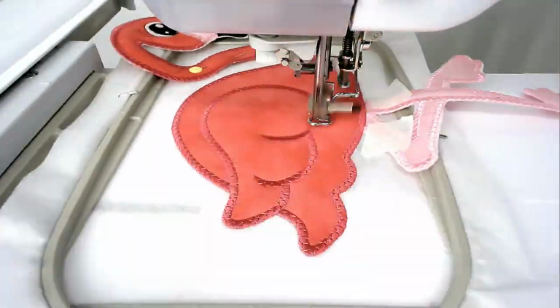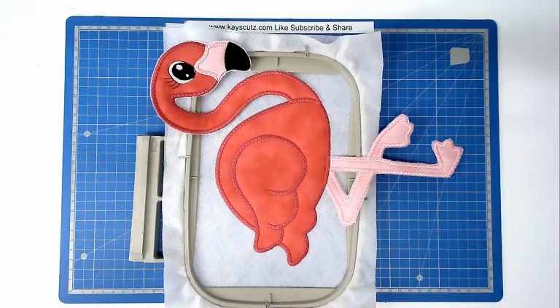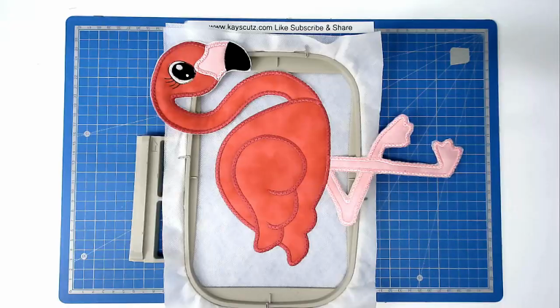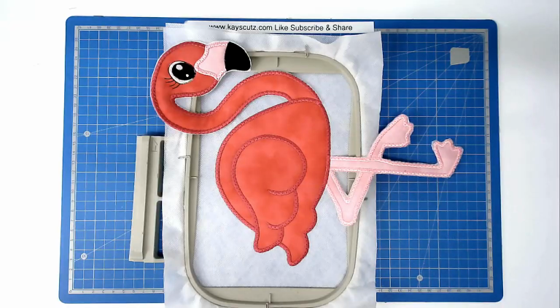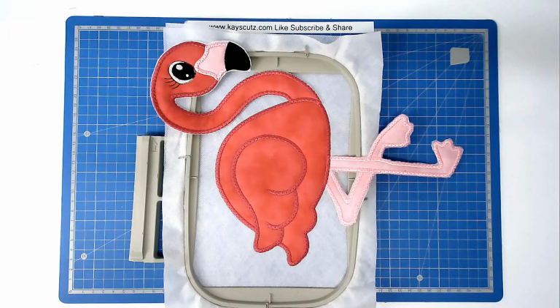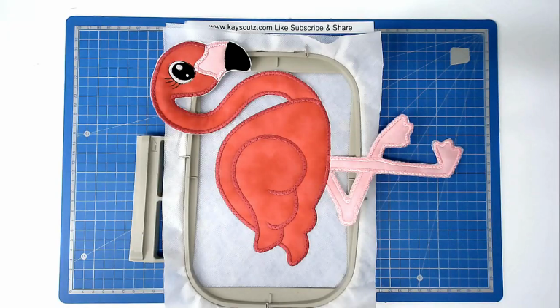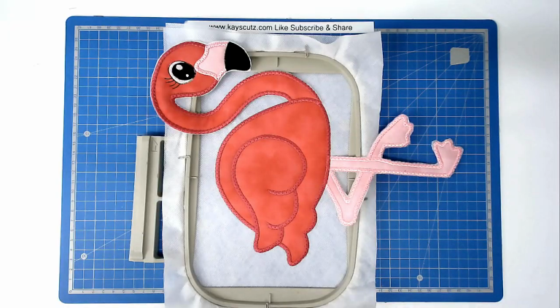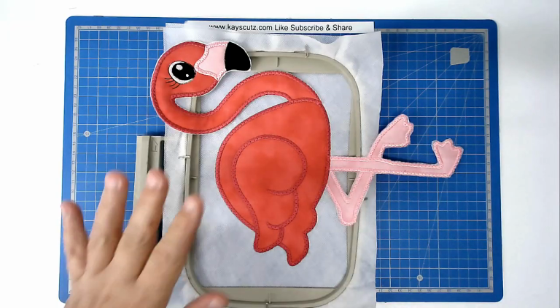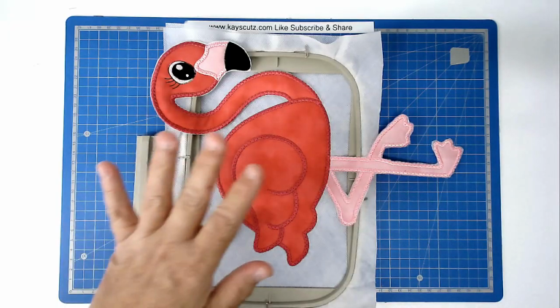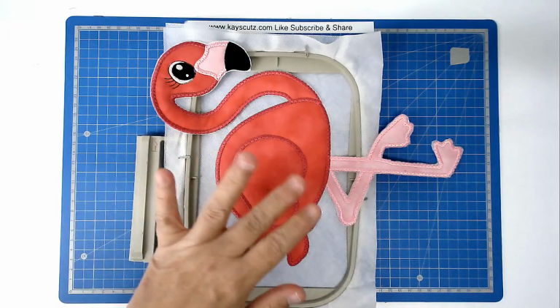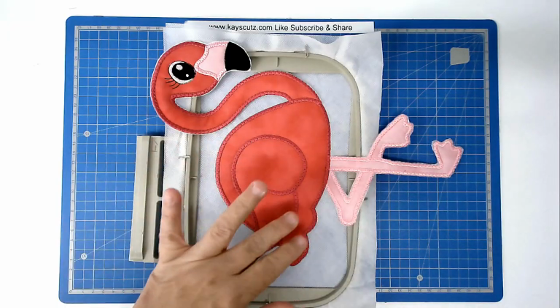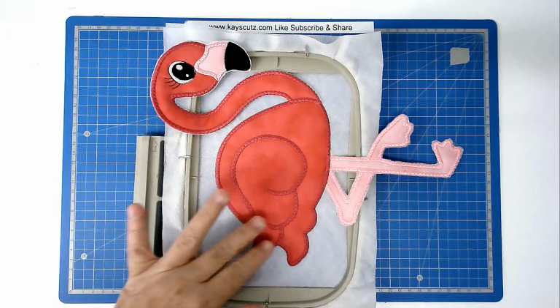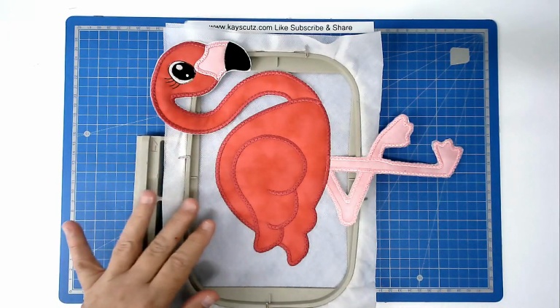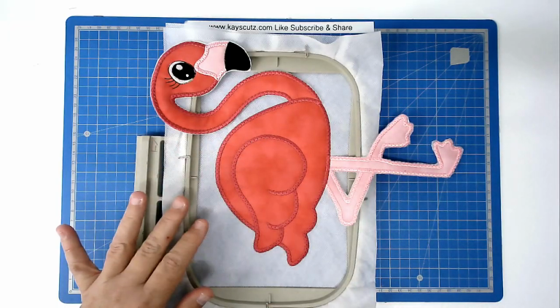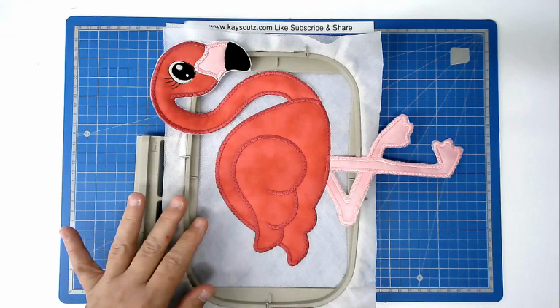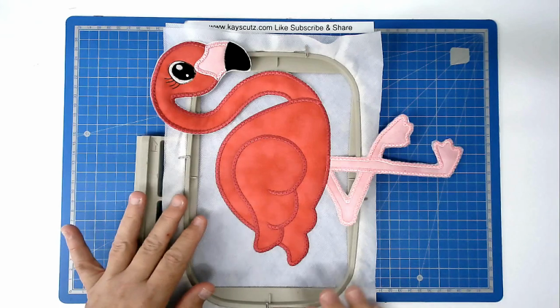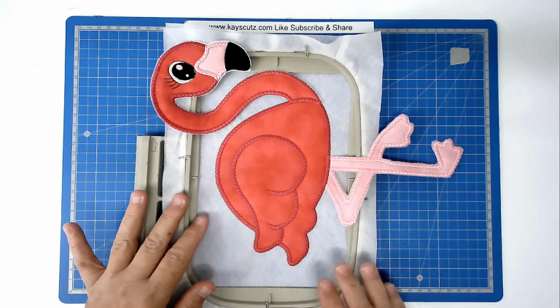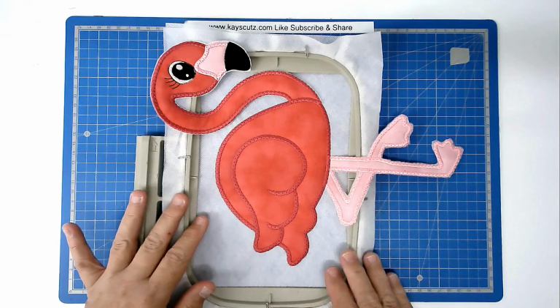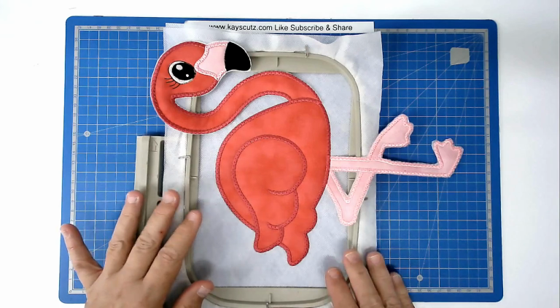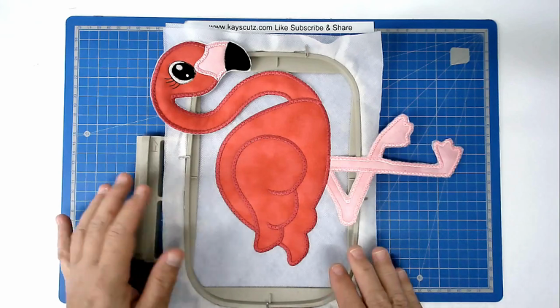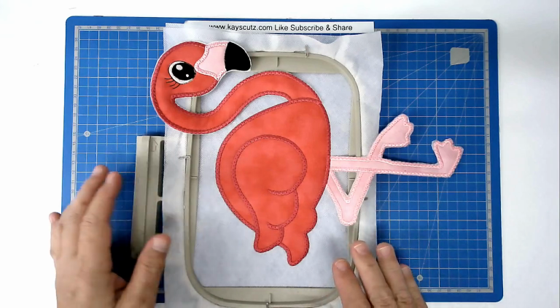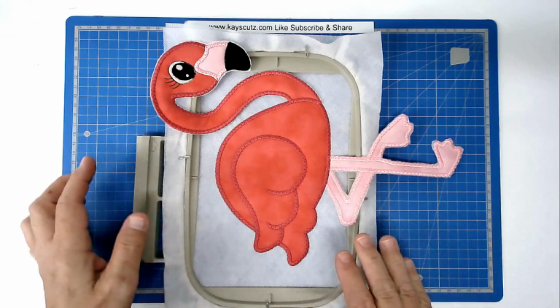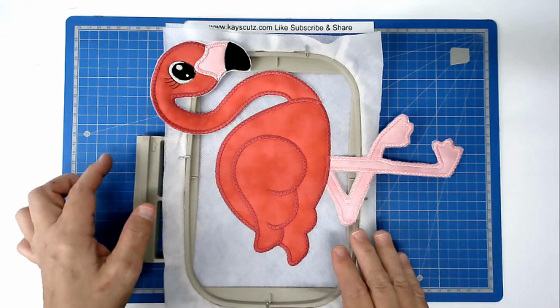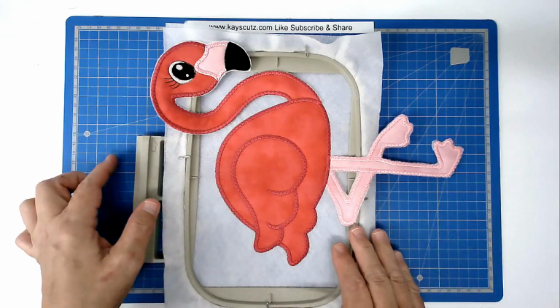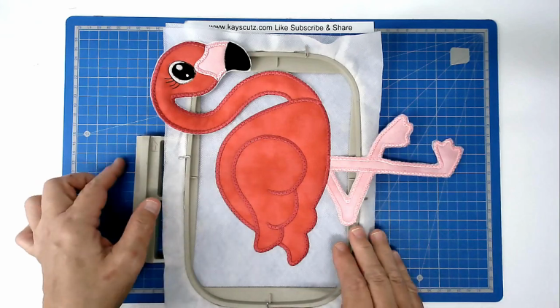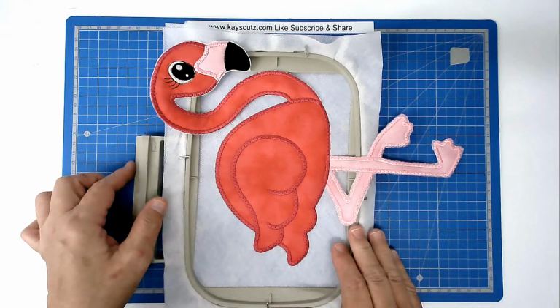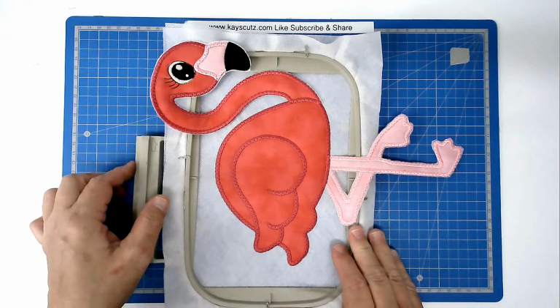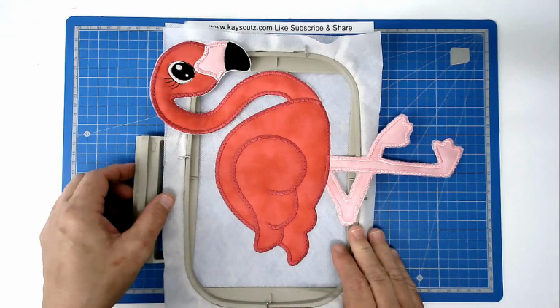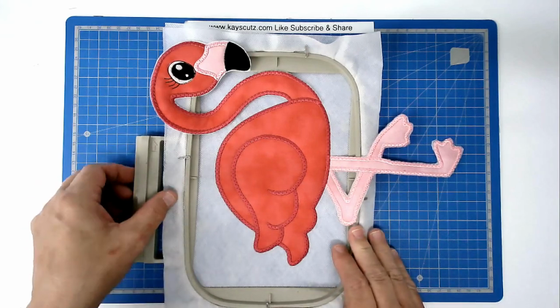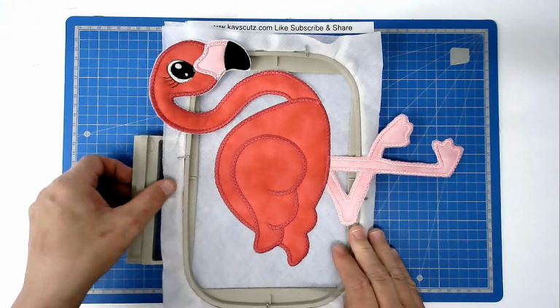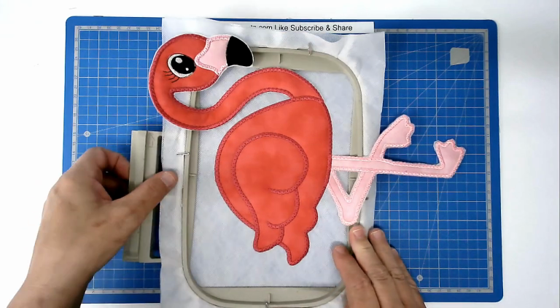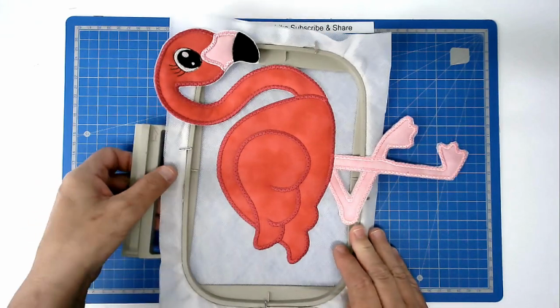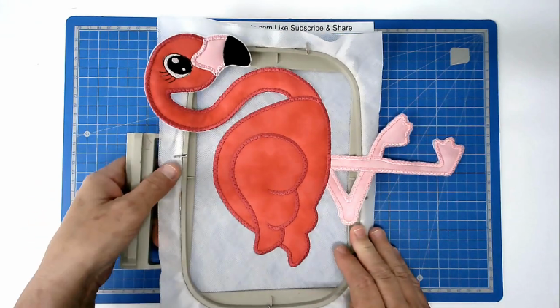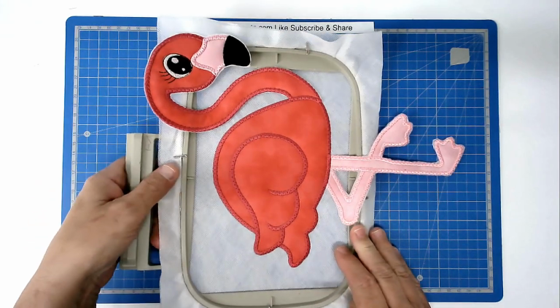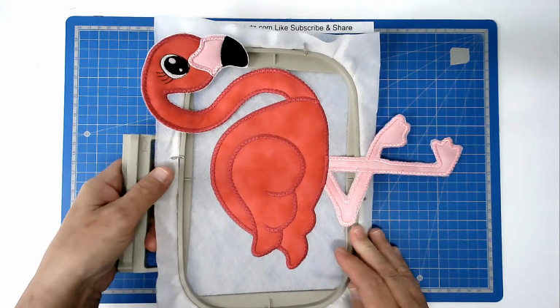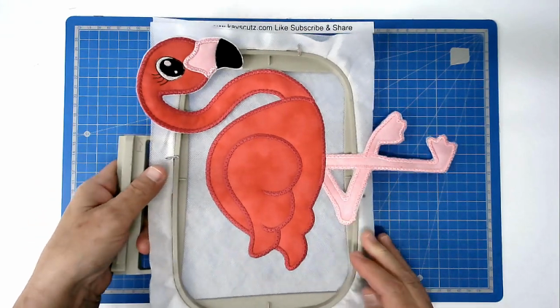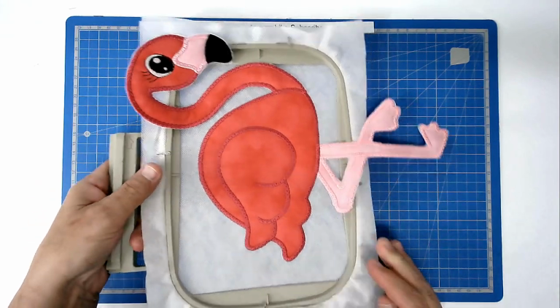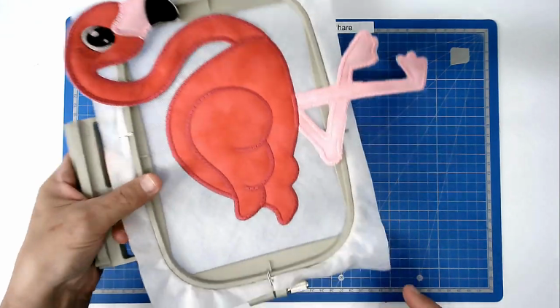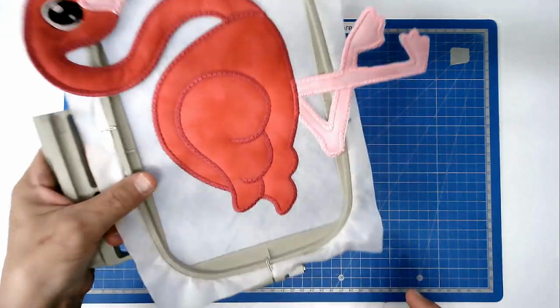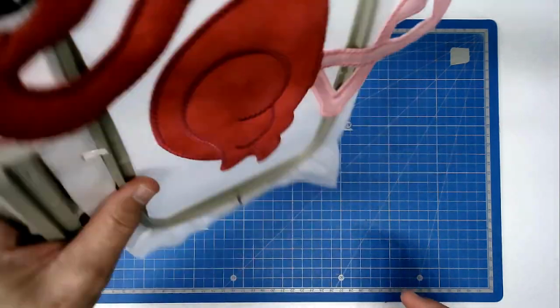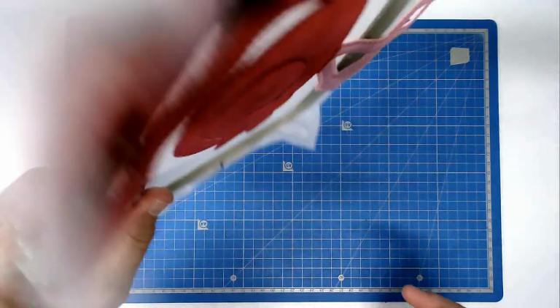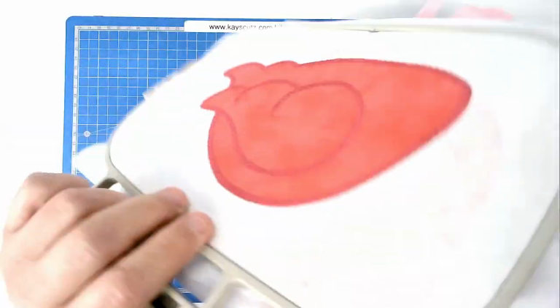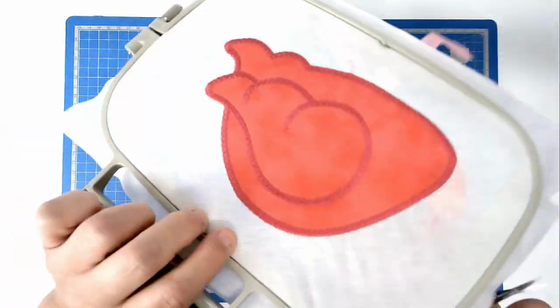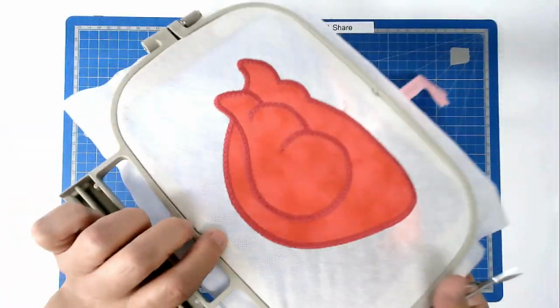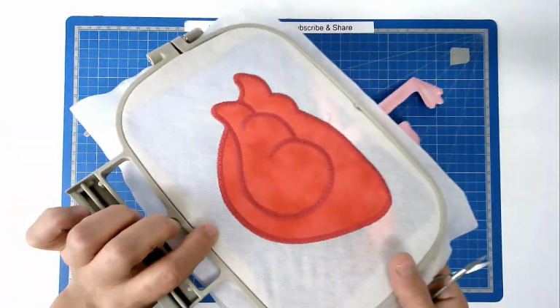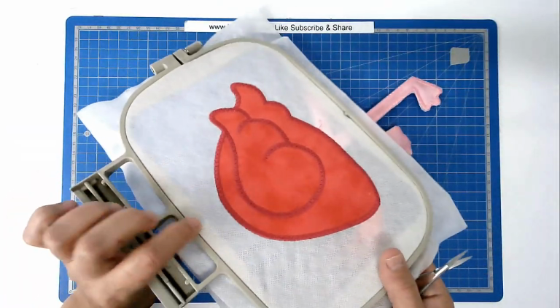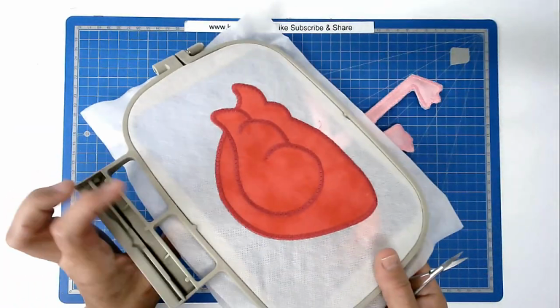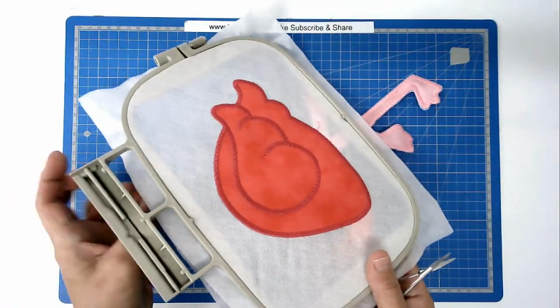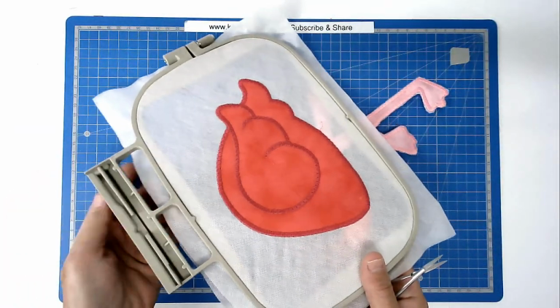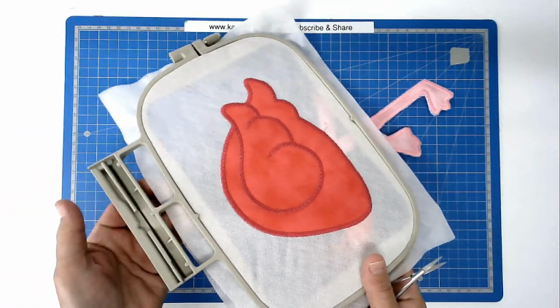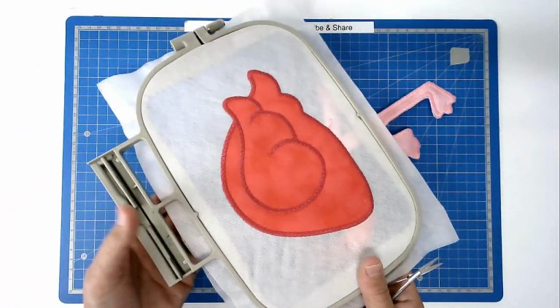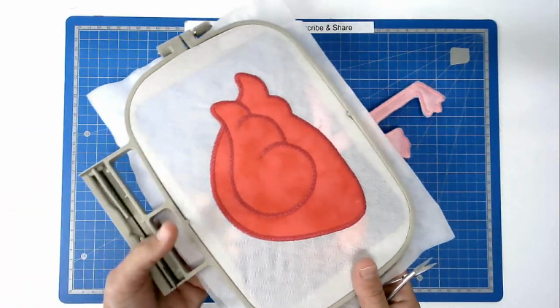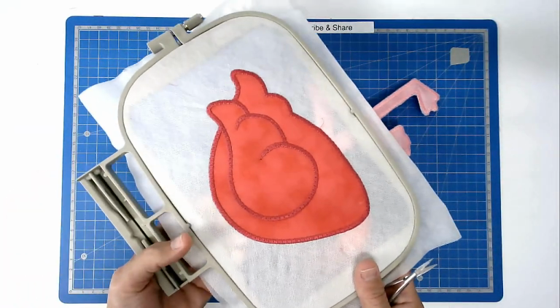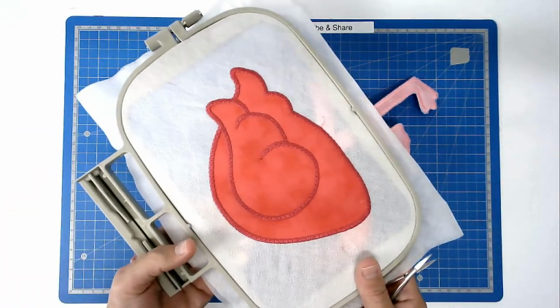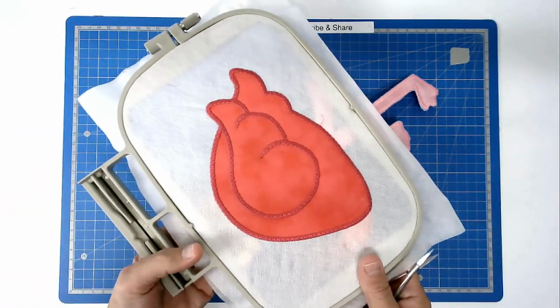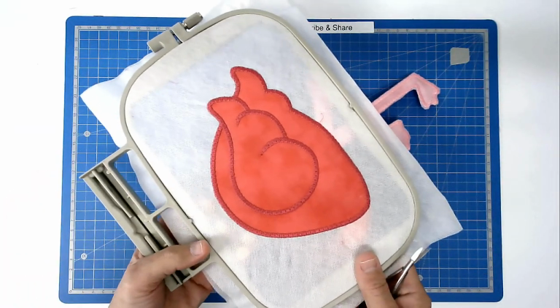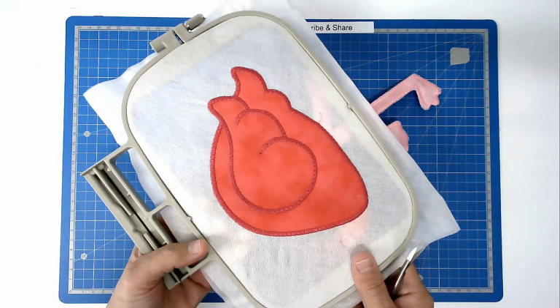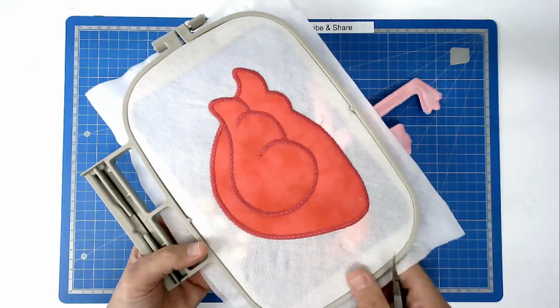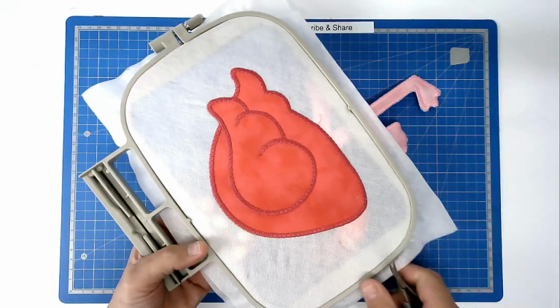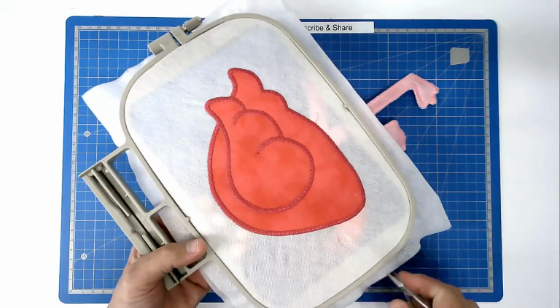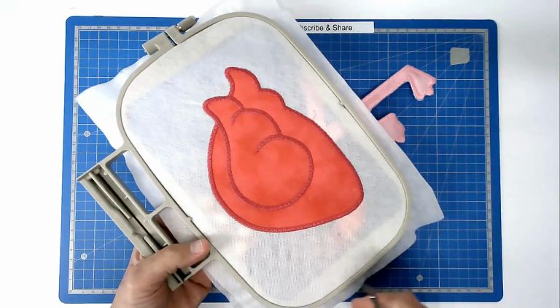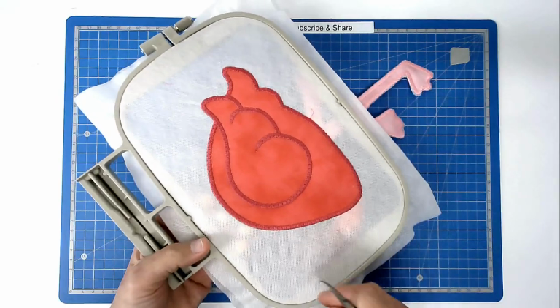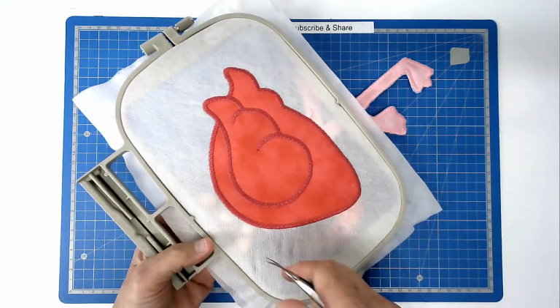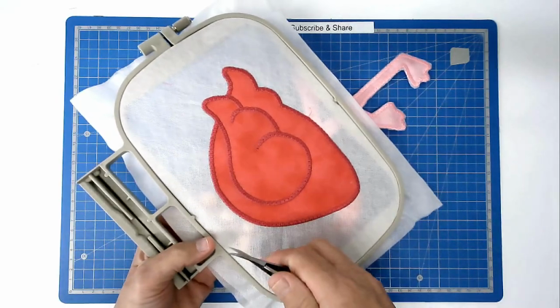With all the stitching complete we can now turn this over and free it from the hoop. I've already removed all the tape.